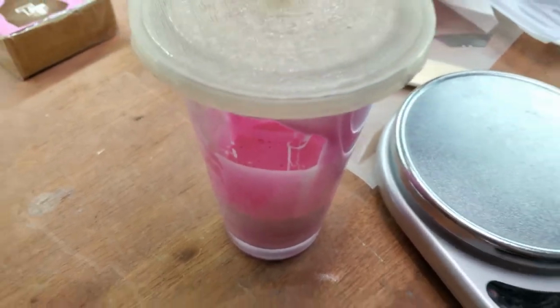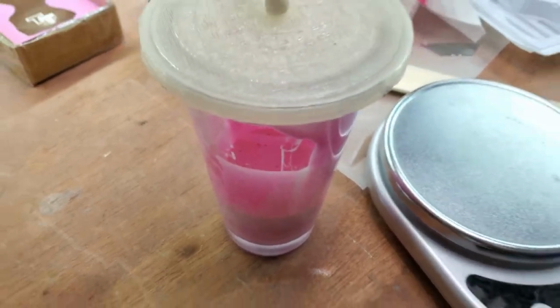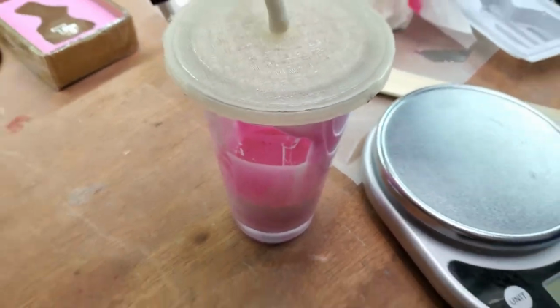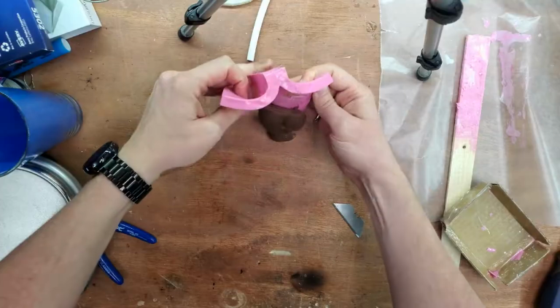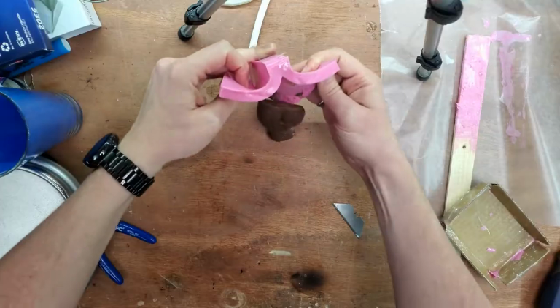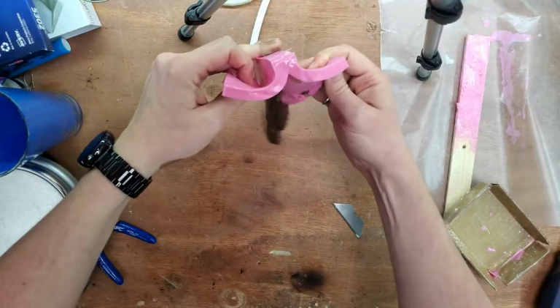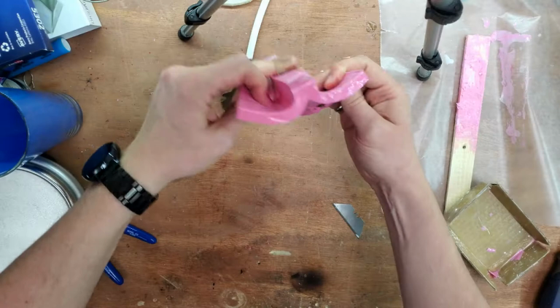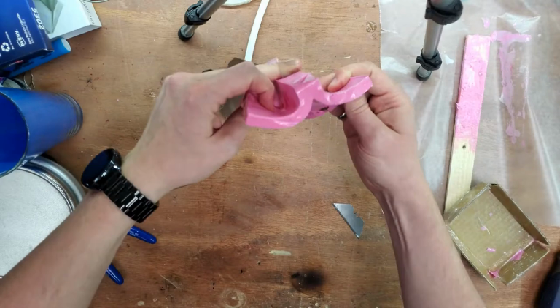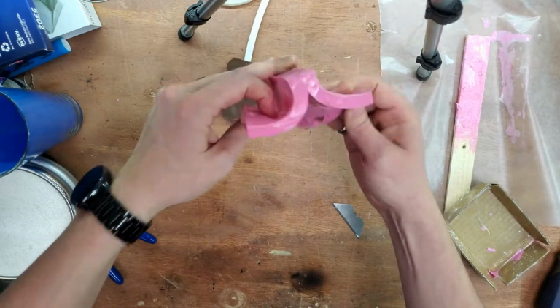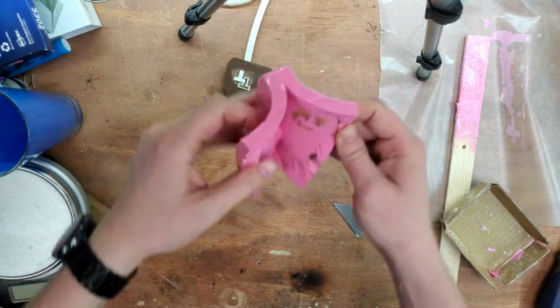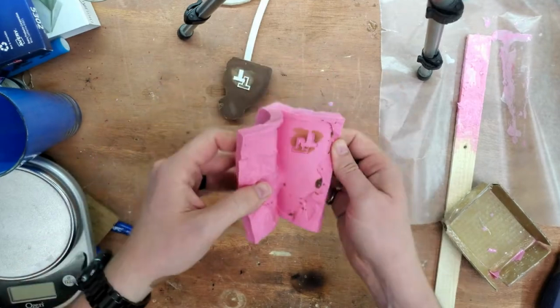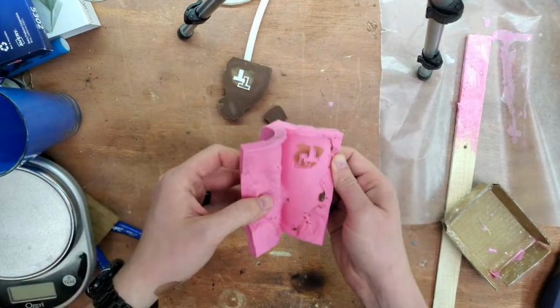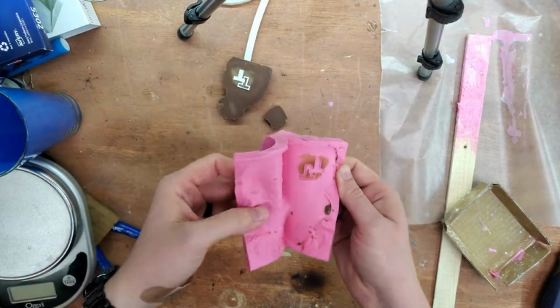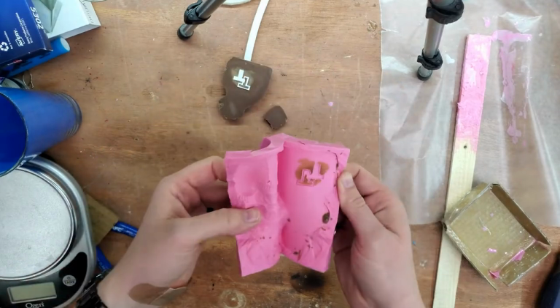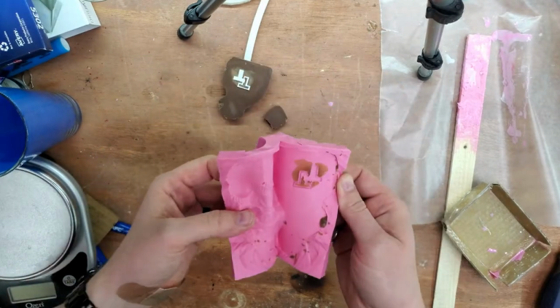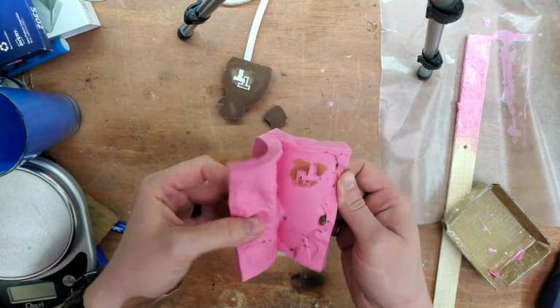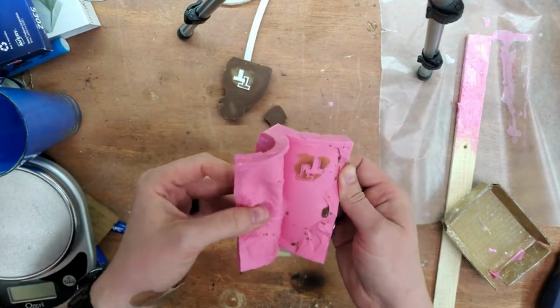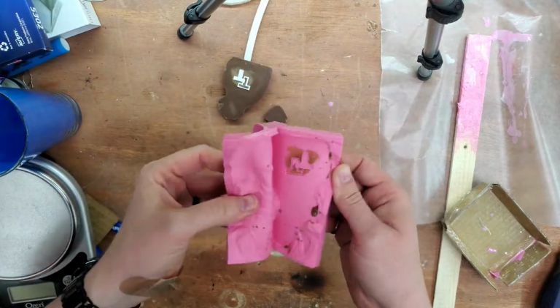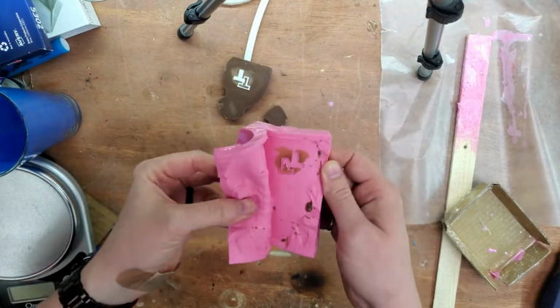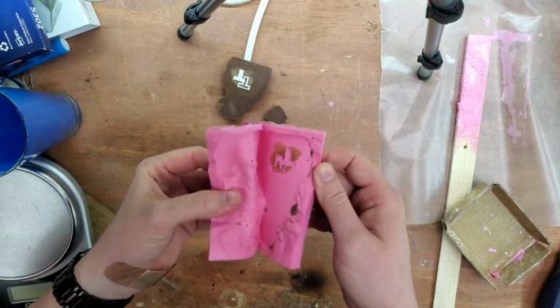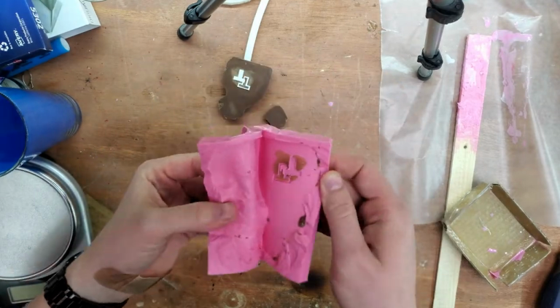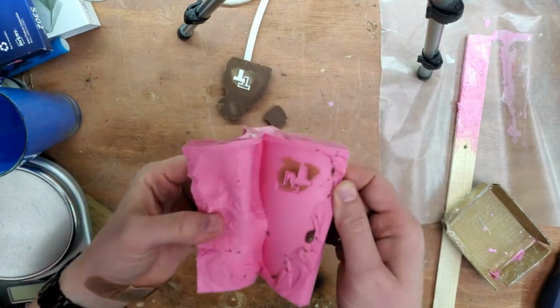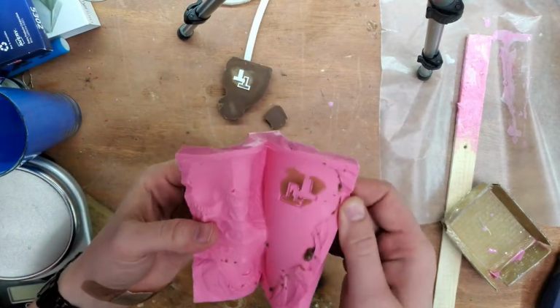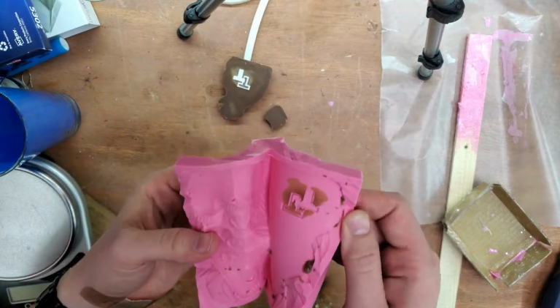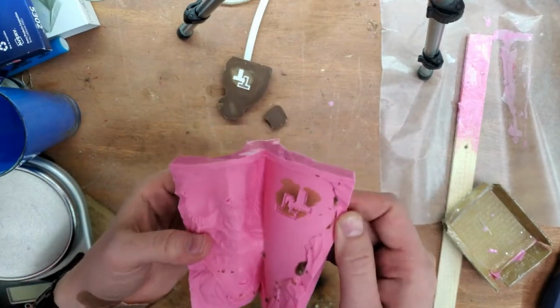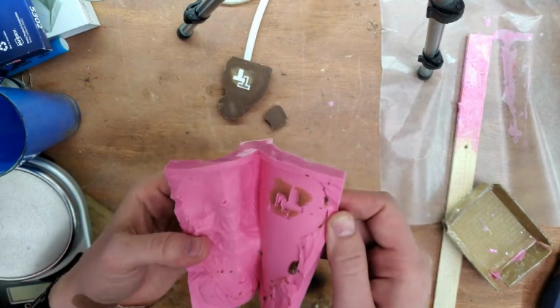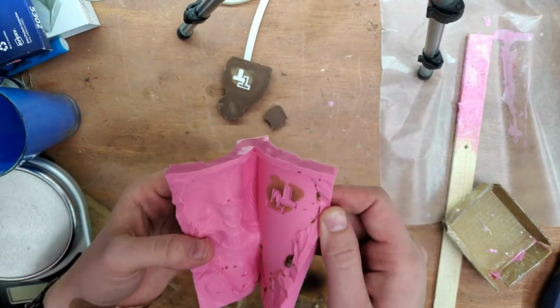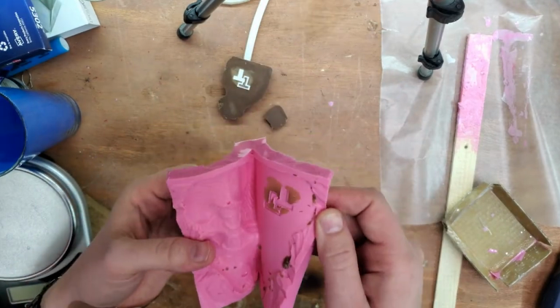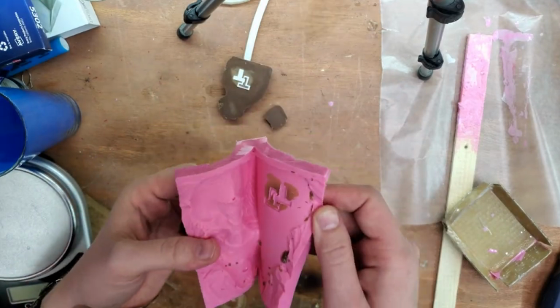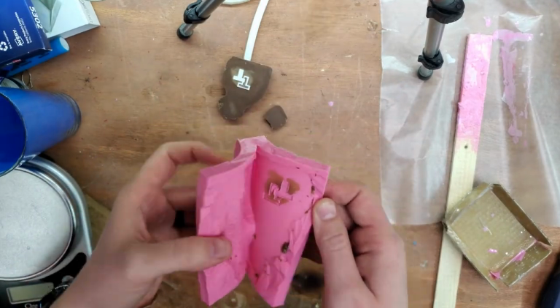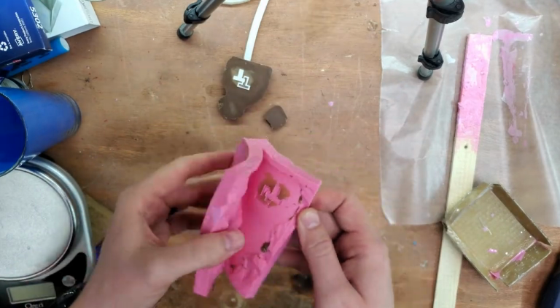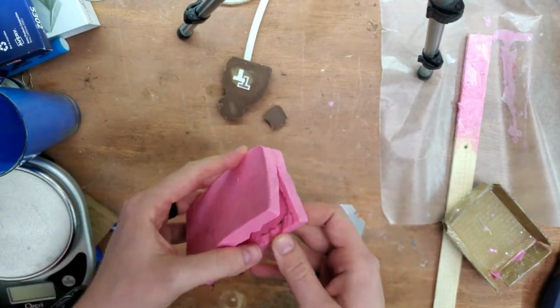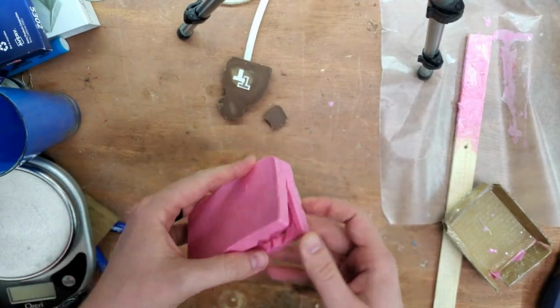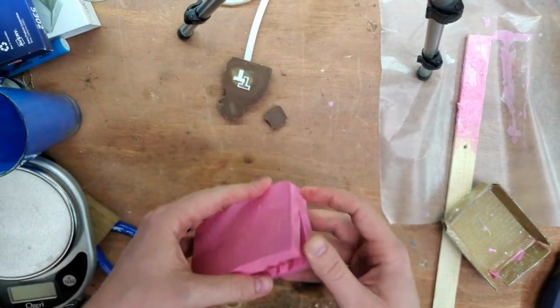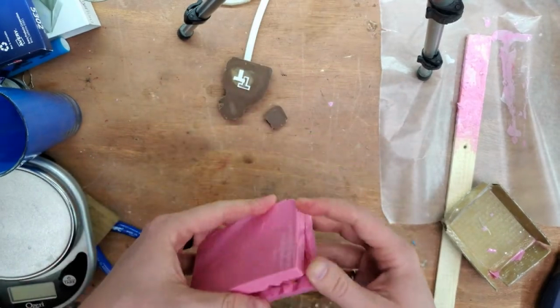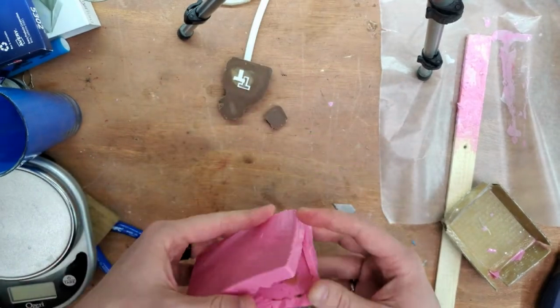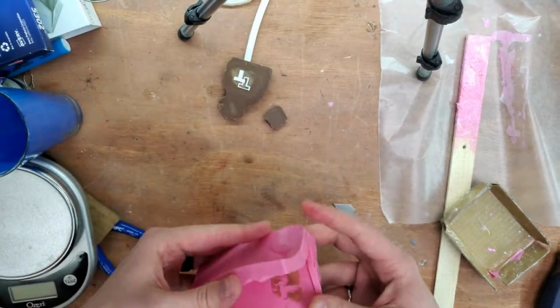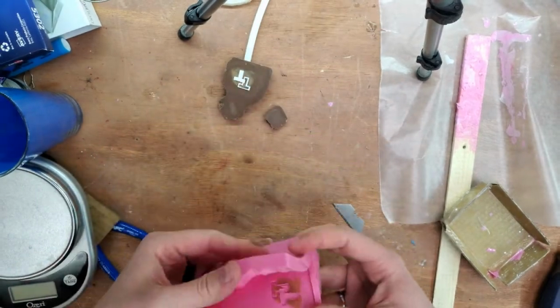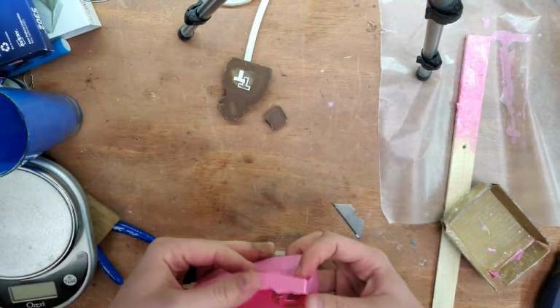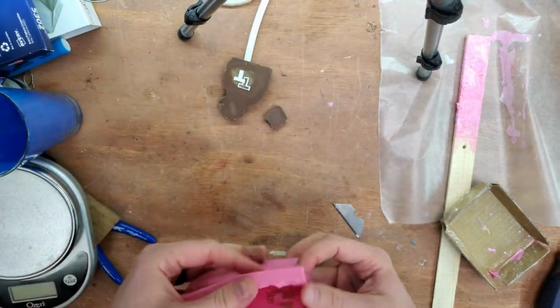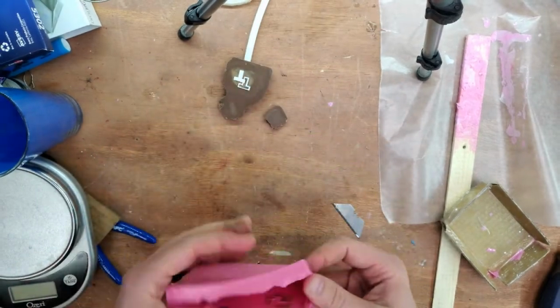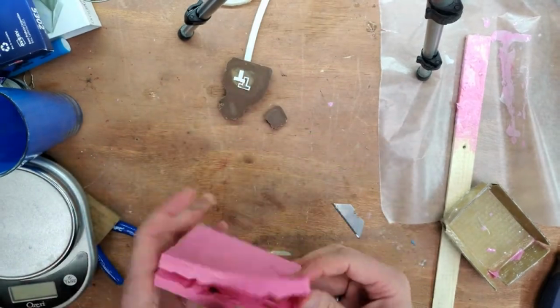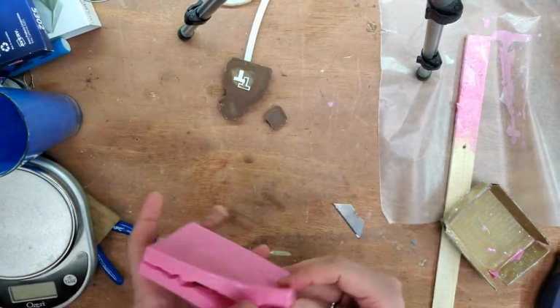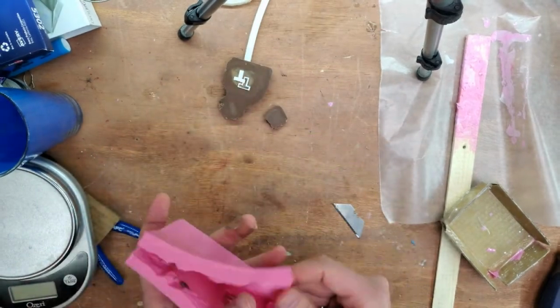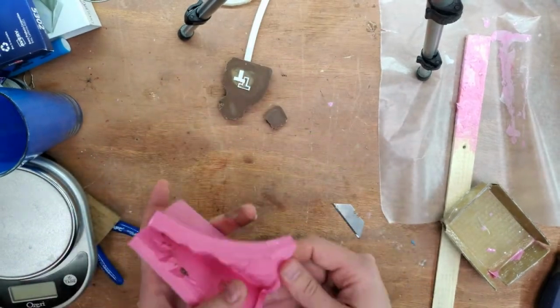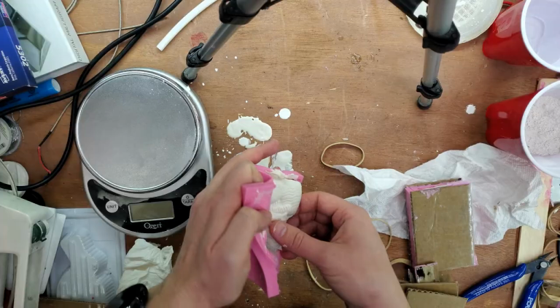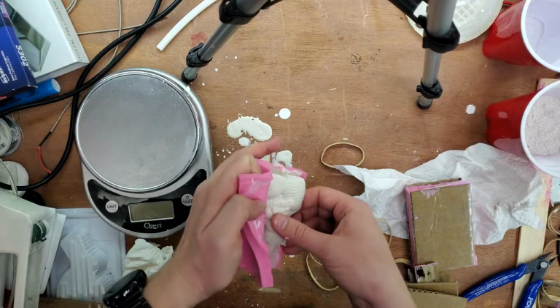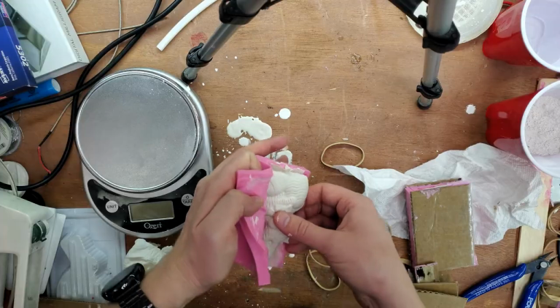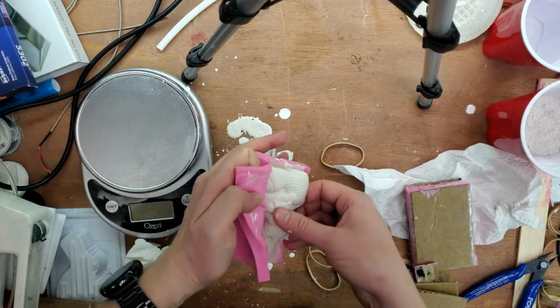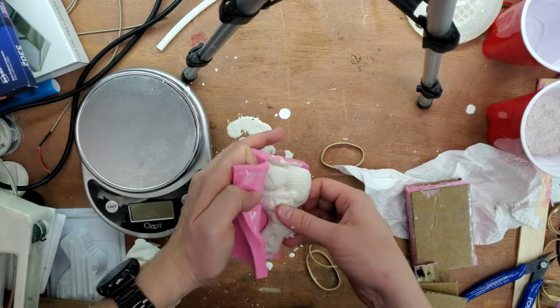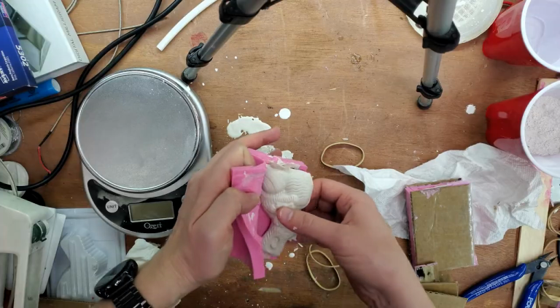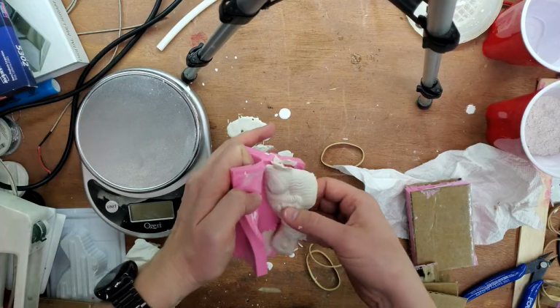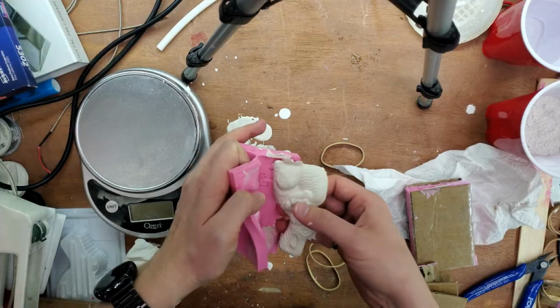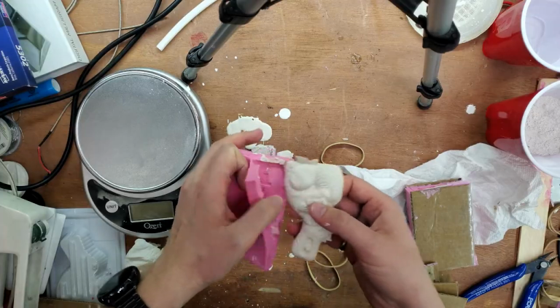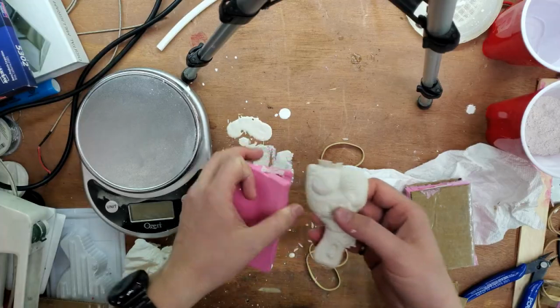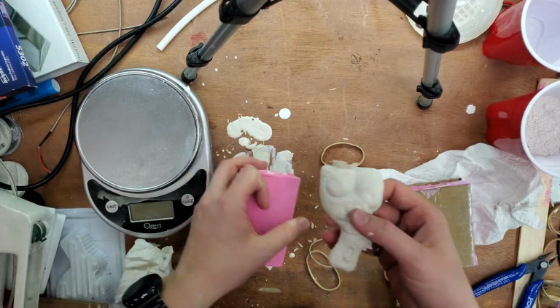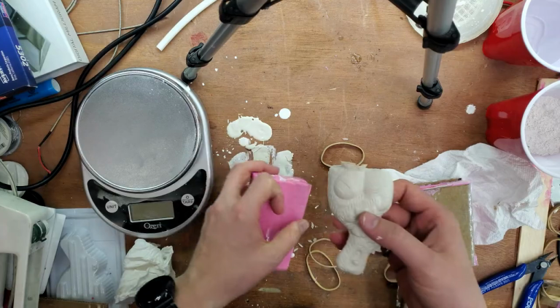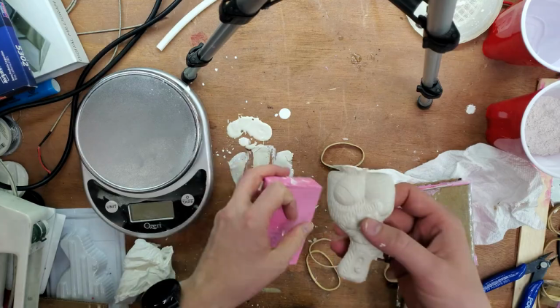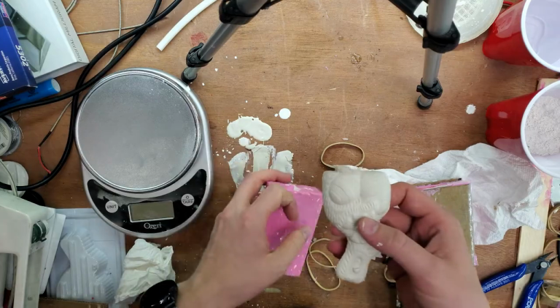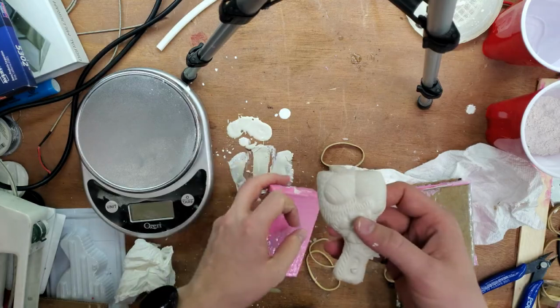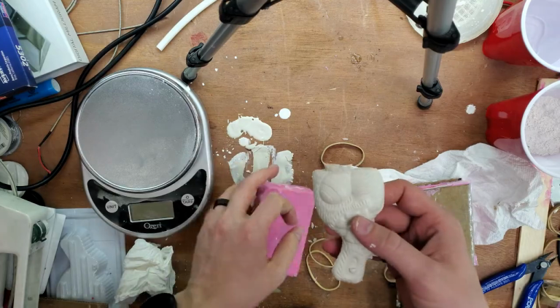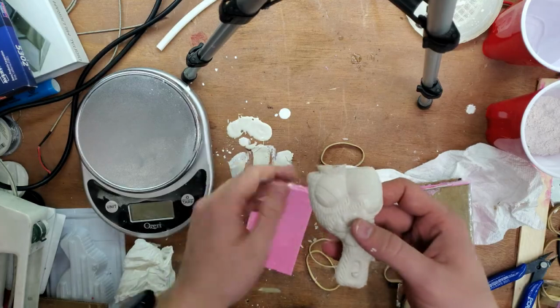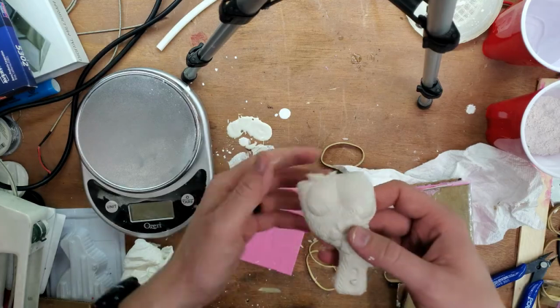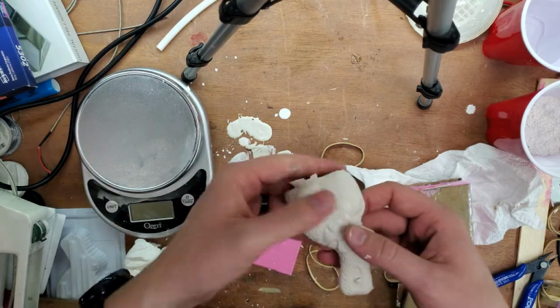It looks pretty good. I add some plaster inside and let it cure. Now that I have a plaster pattern, I can cast it in the flask.